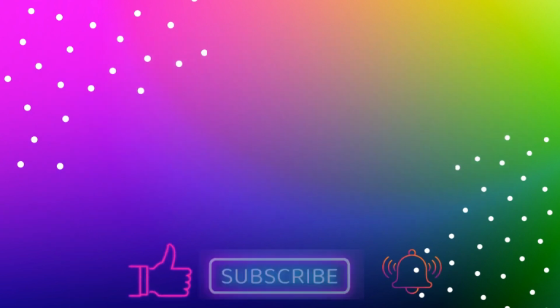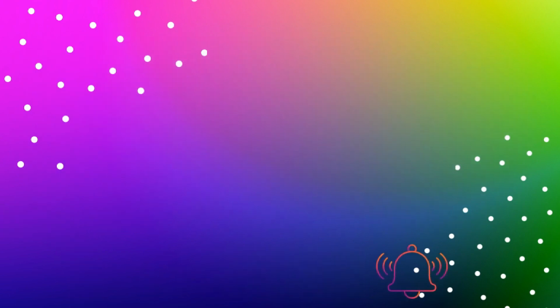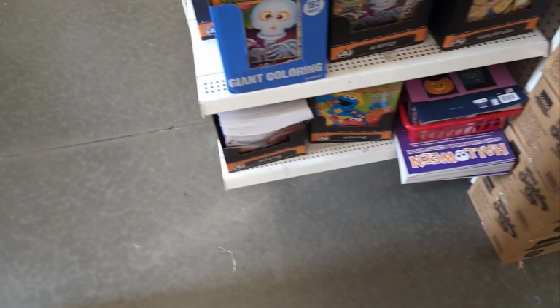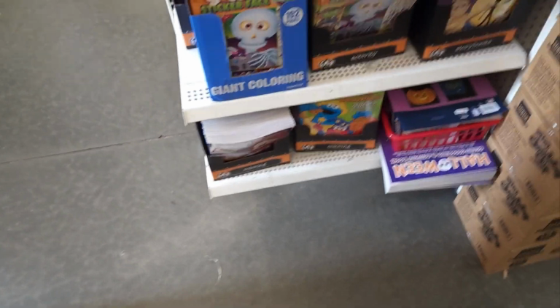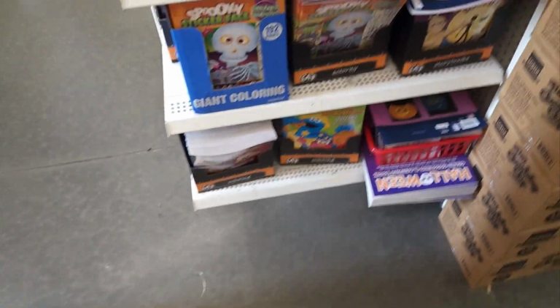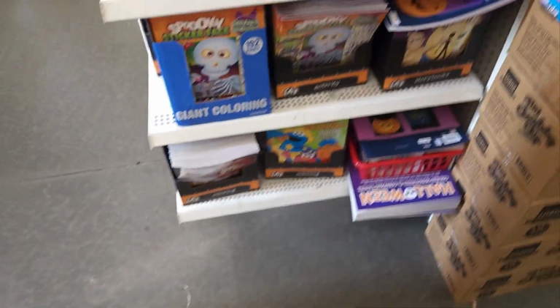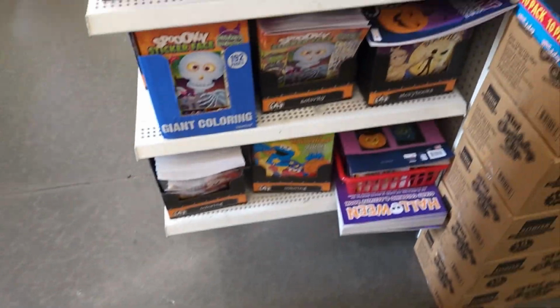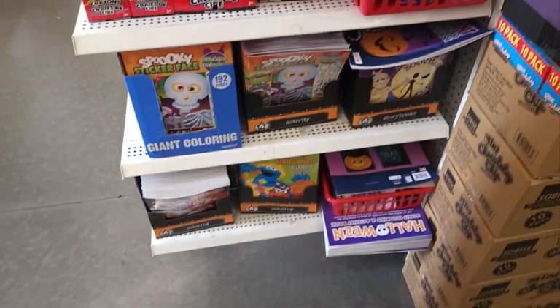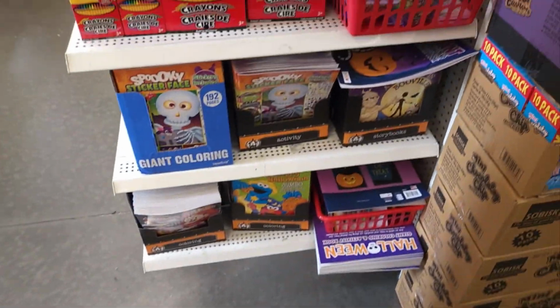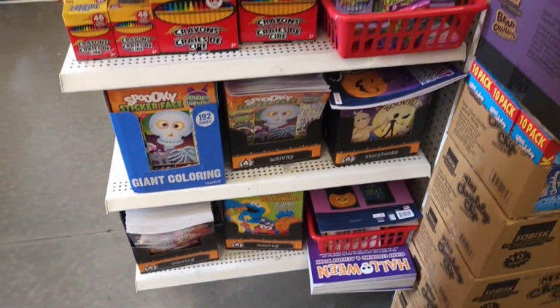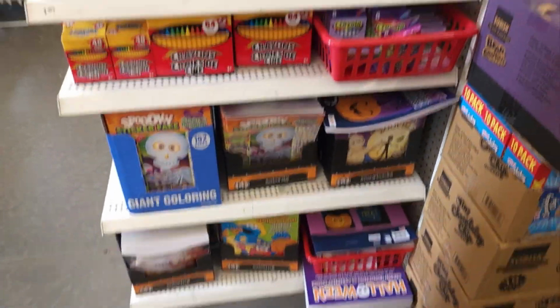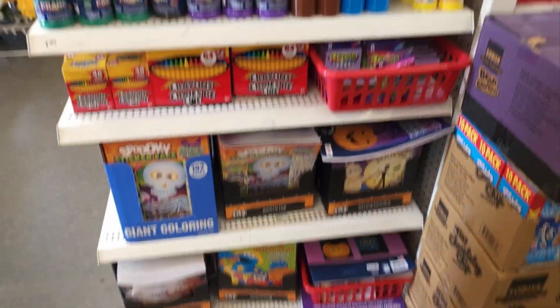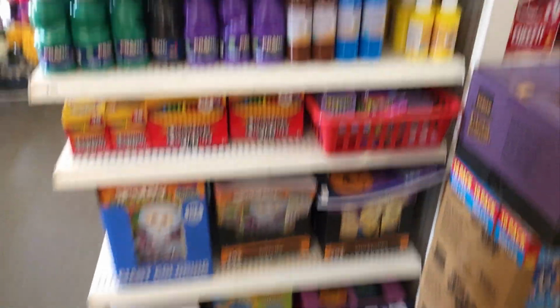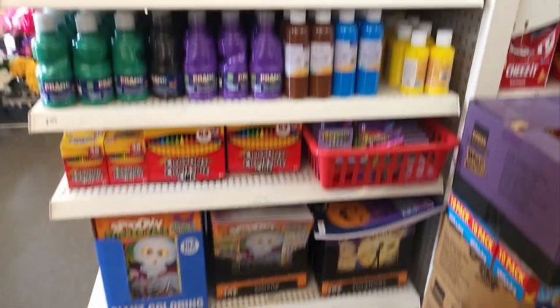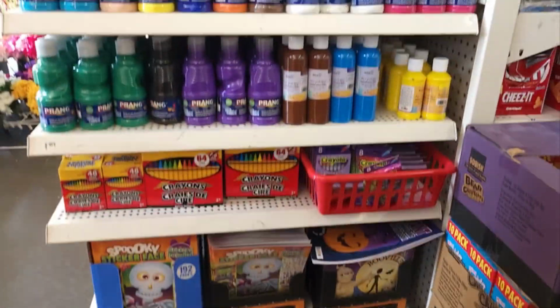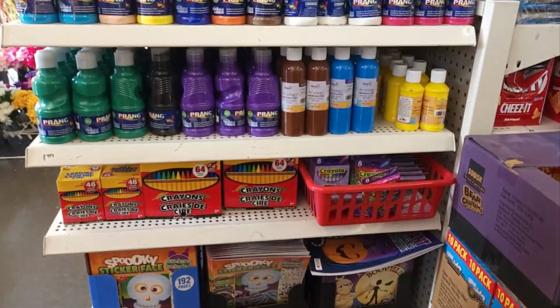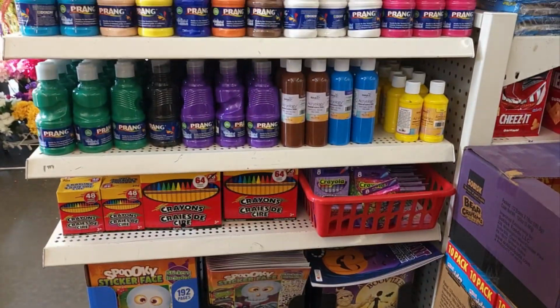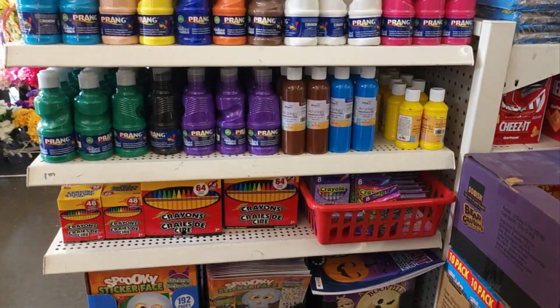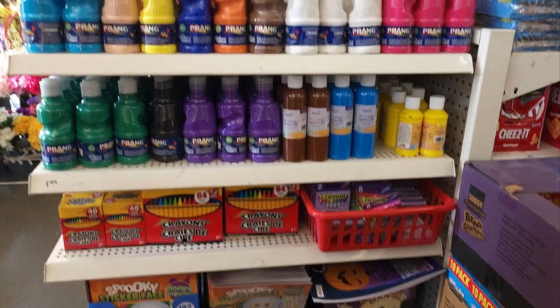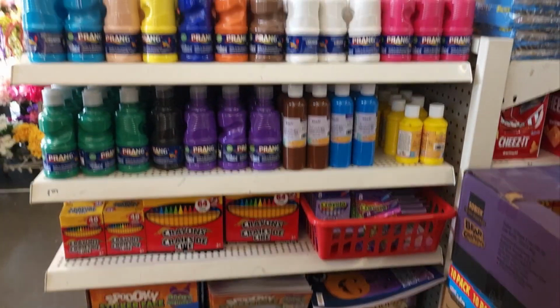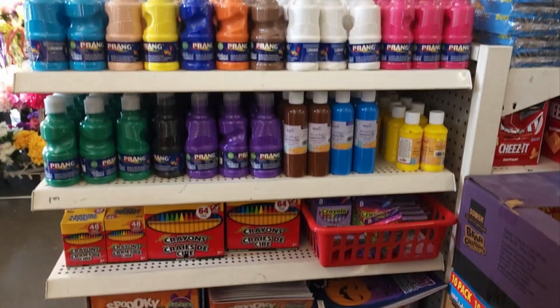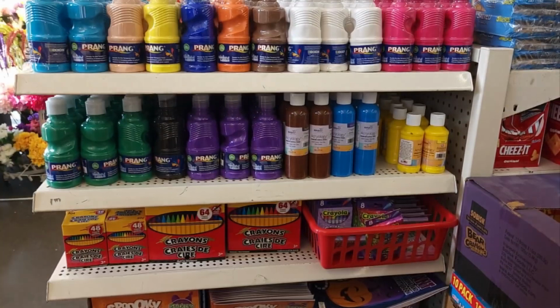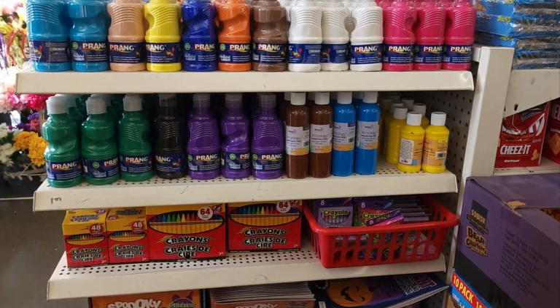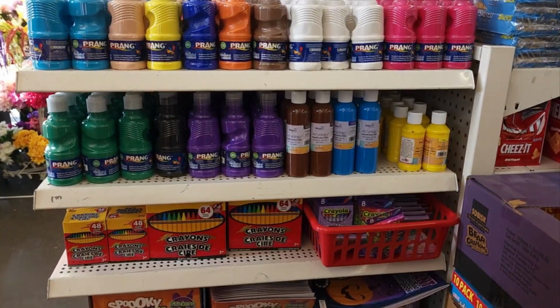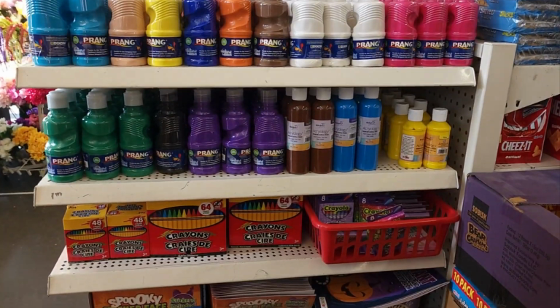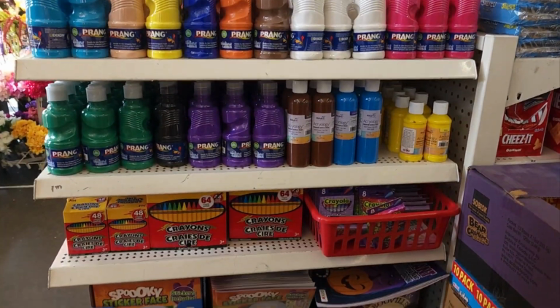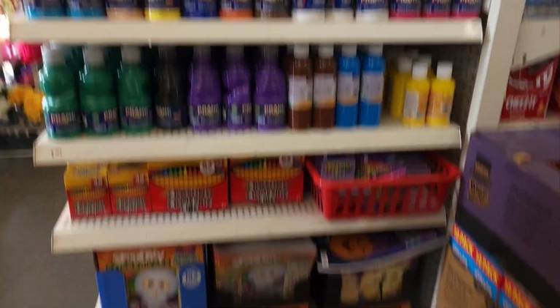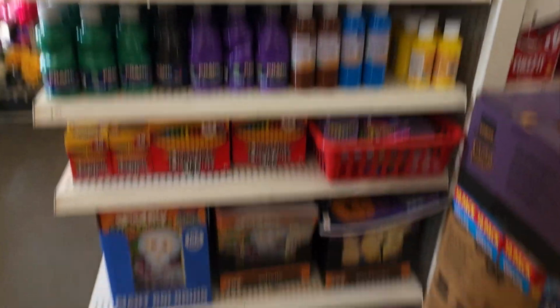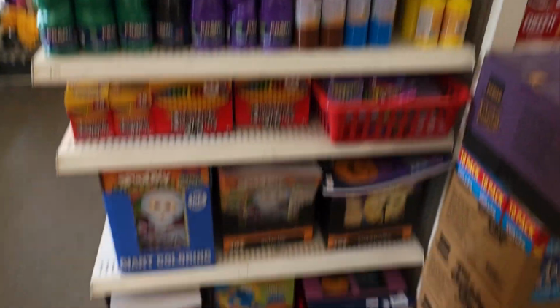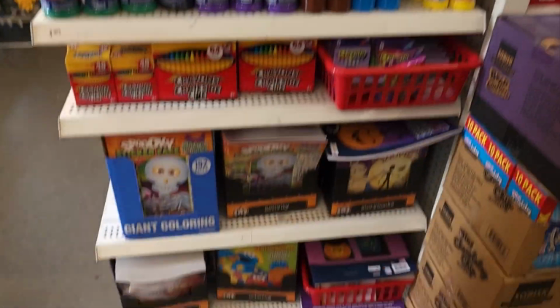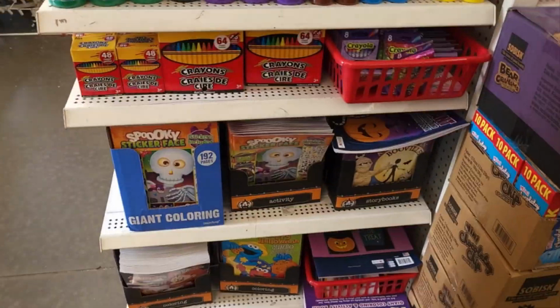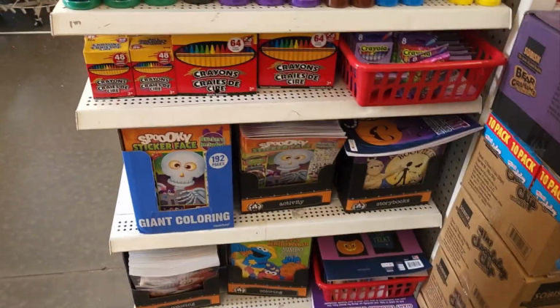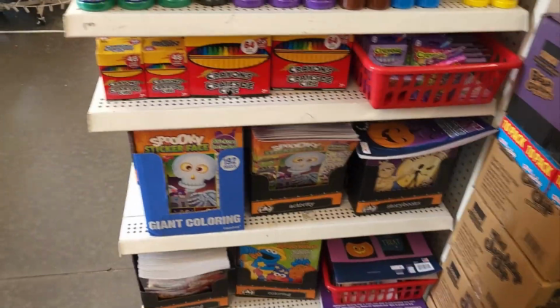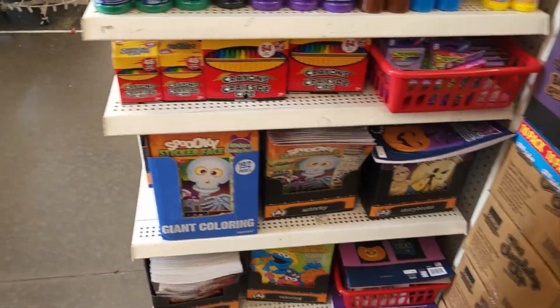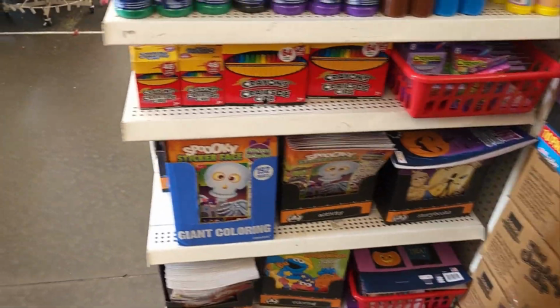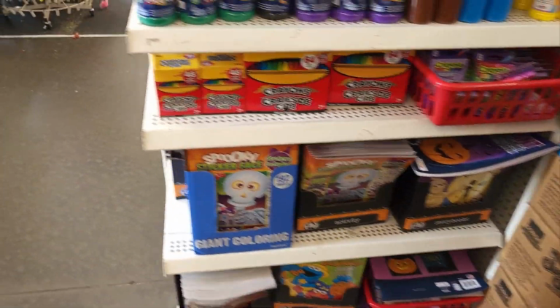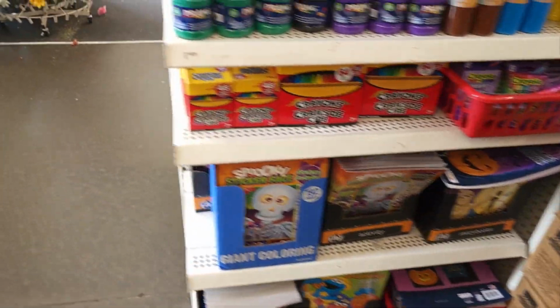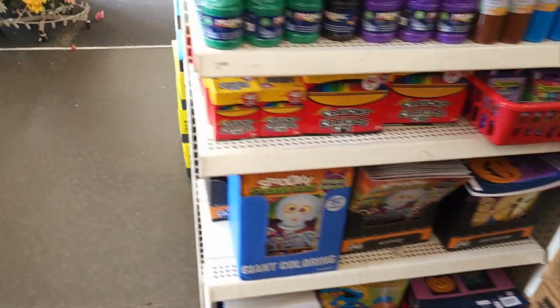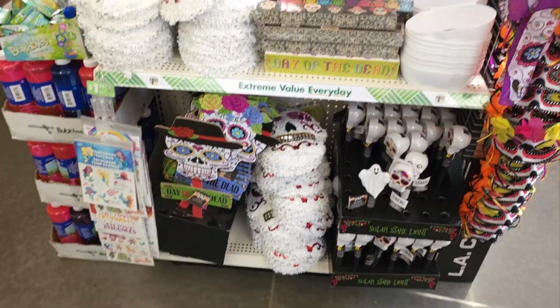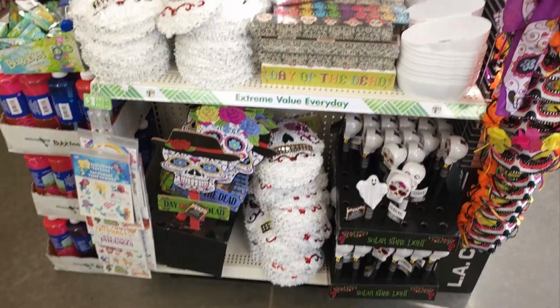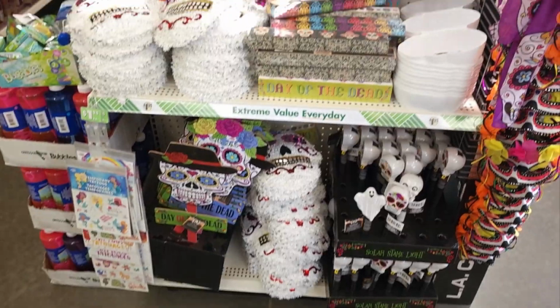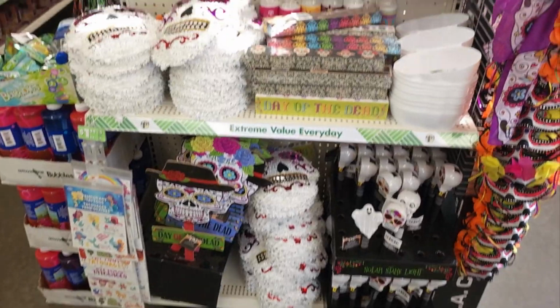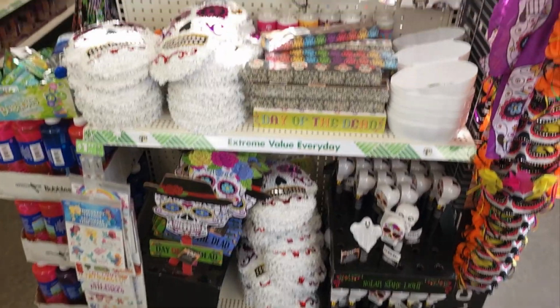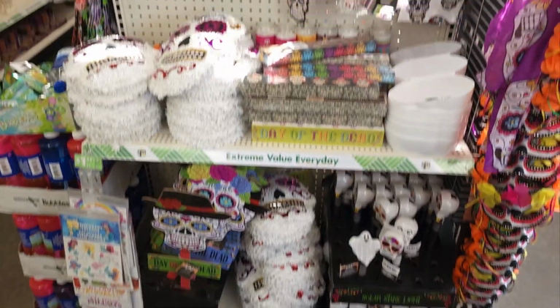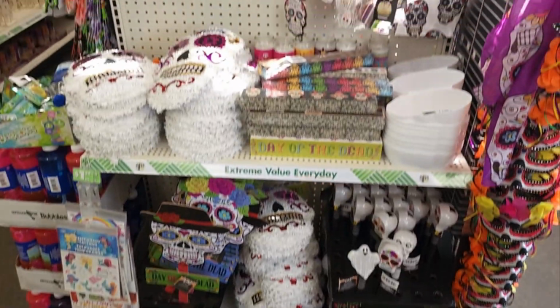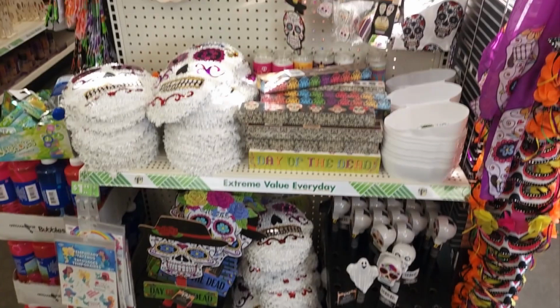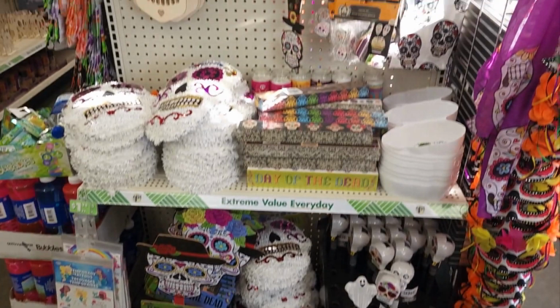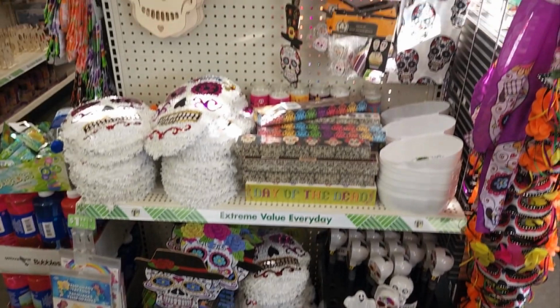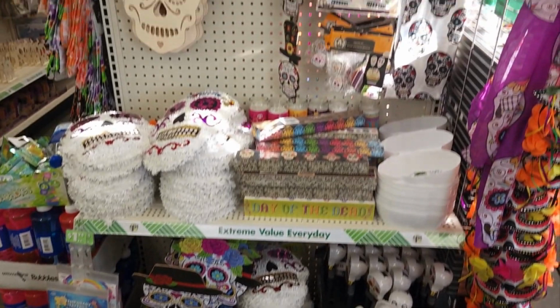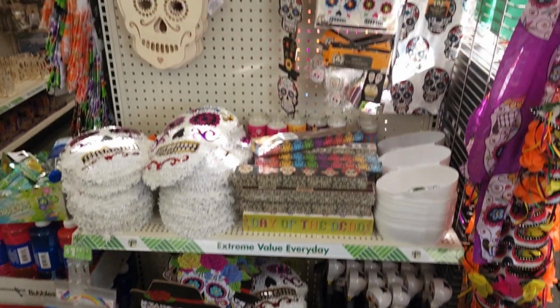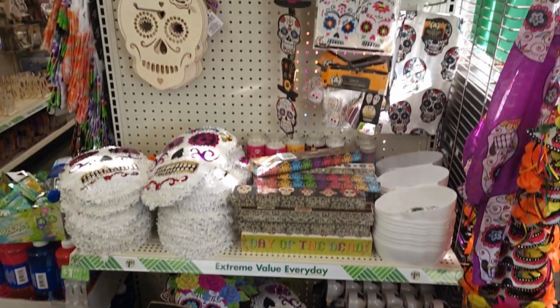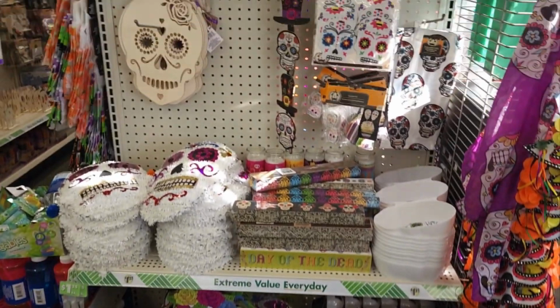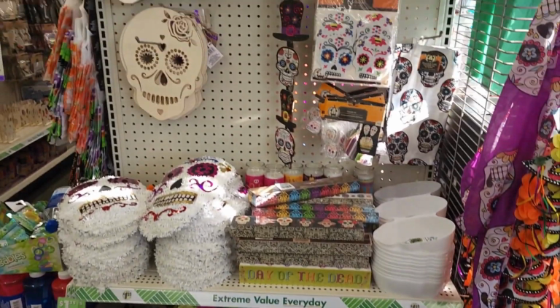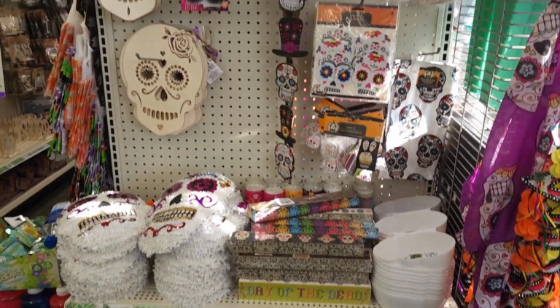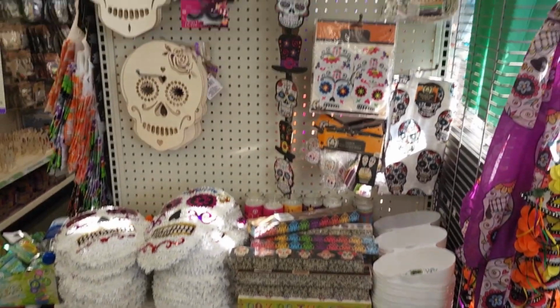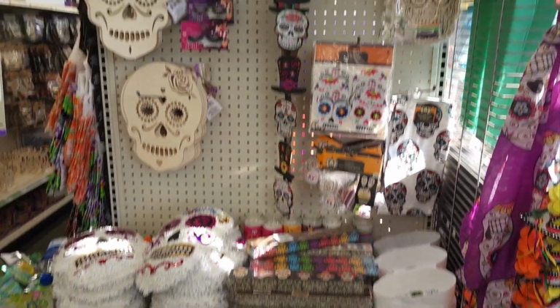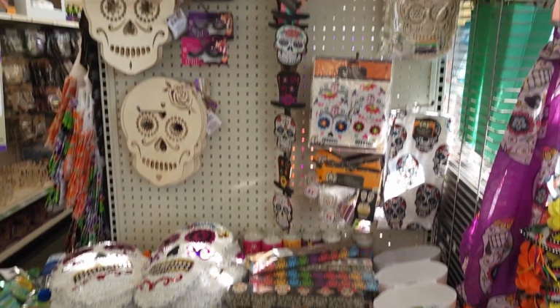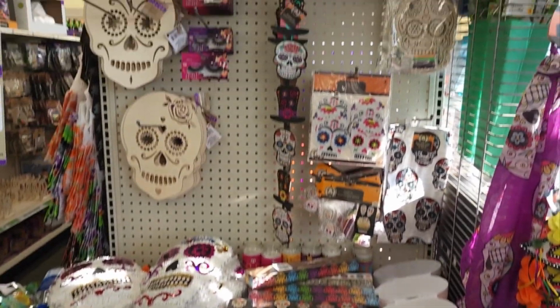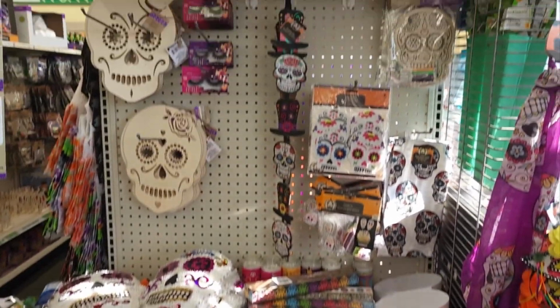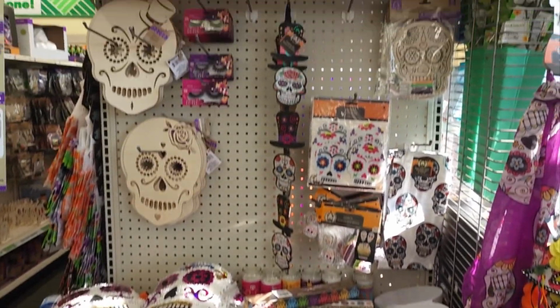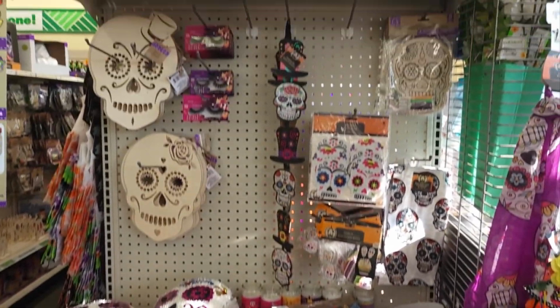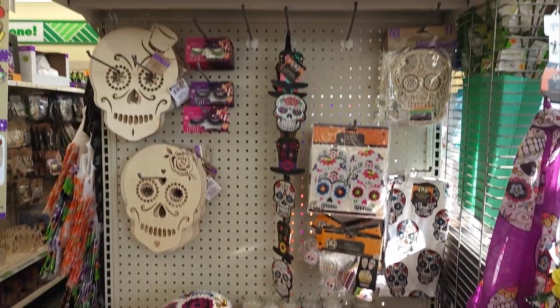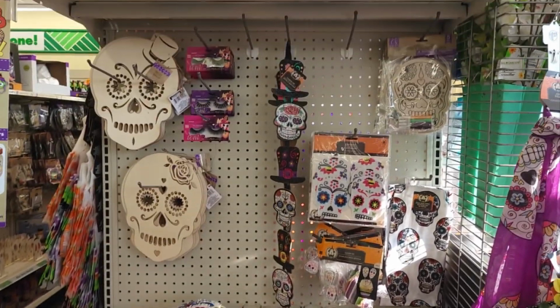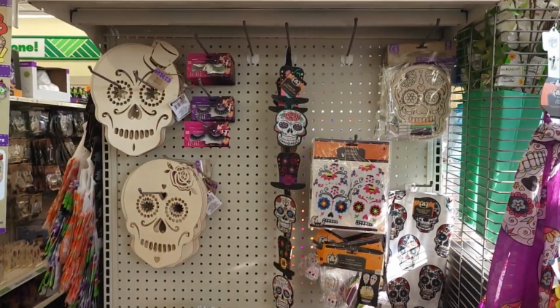Hi friends, new and old. It's your friend Chip and today we're going to take a look at a few things at our local Dollar Tree.